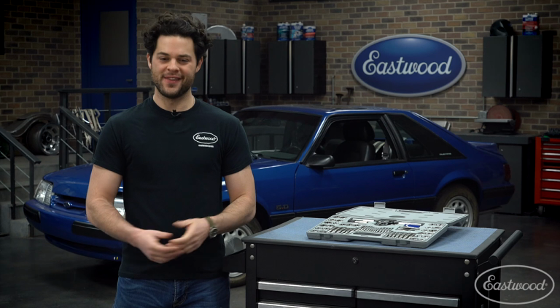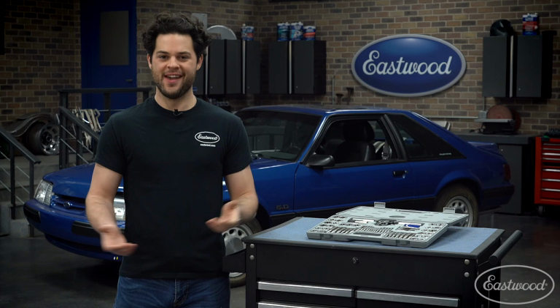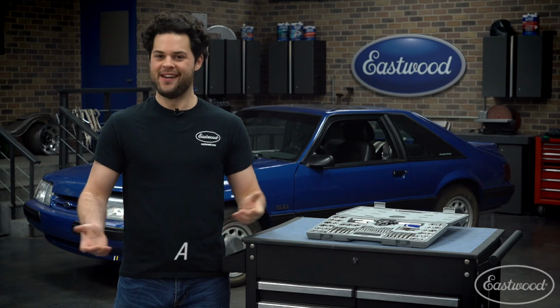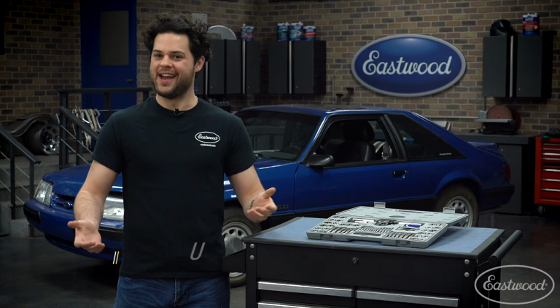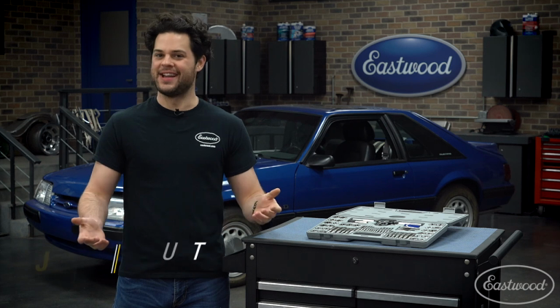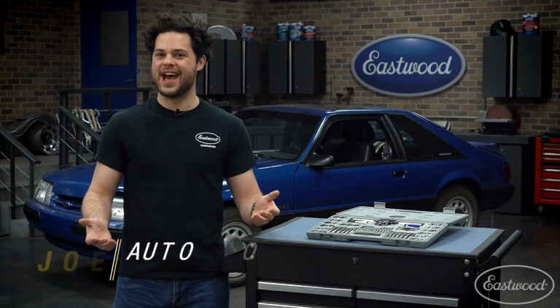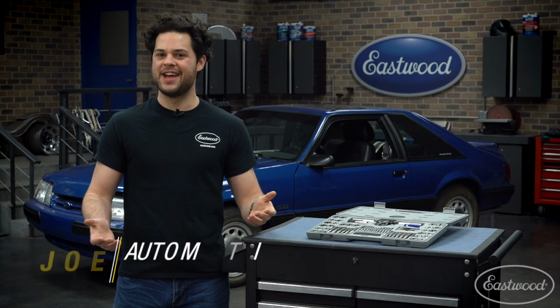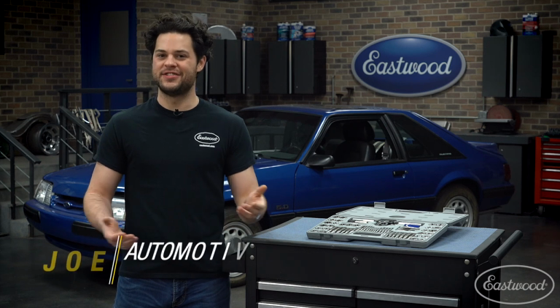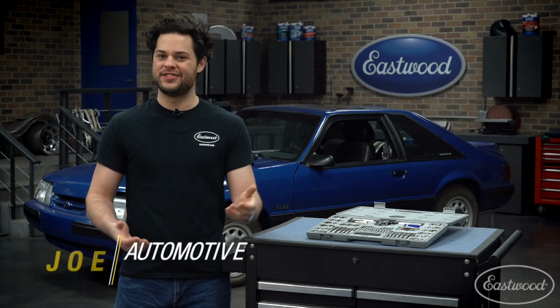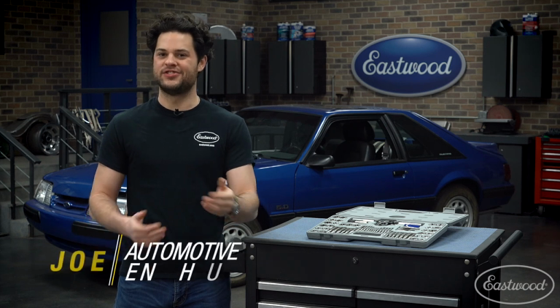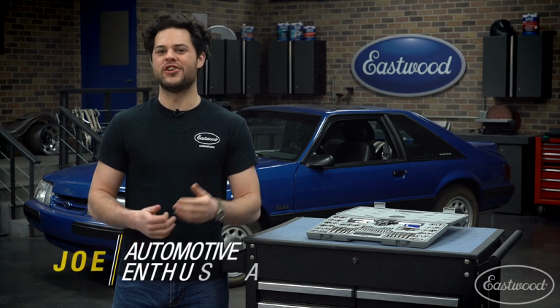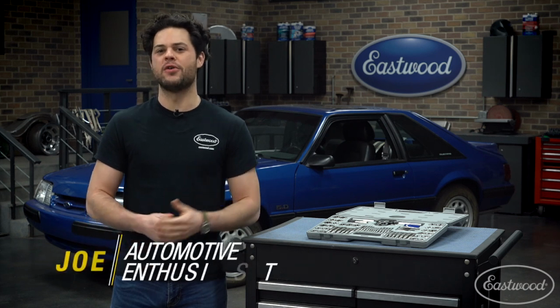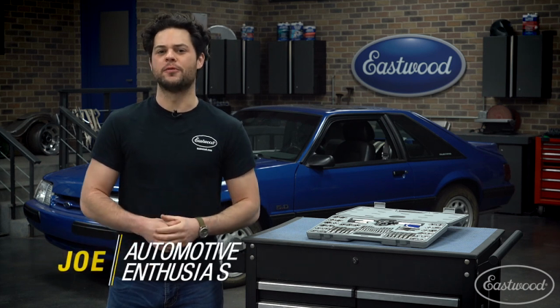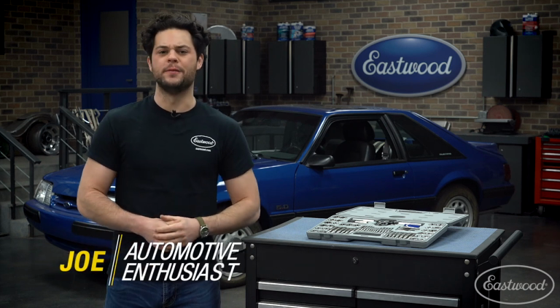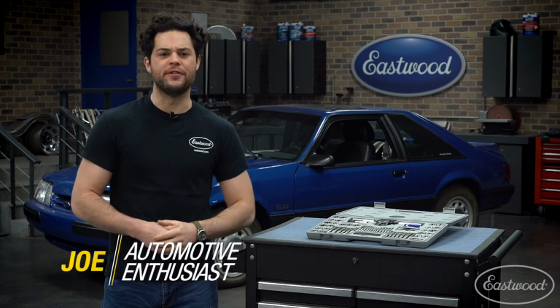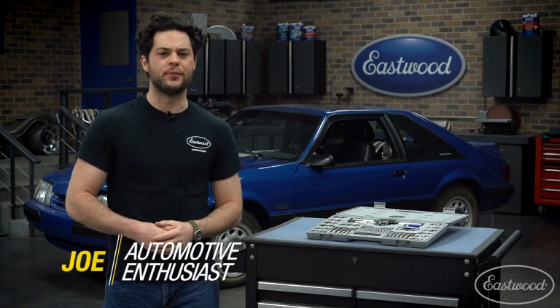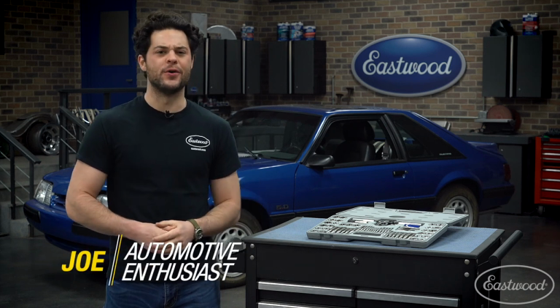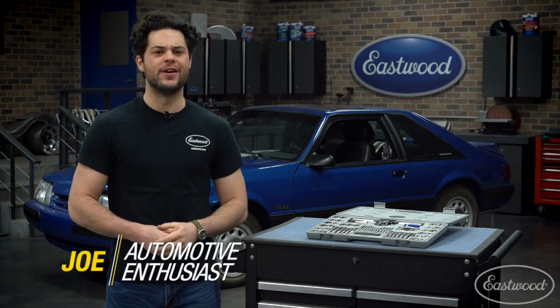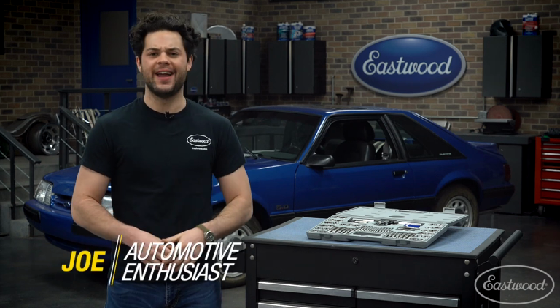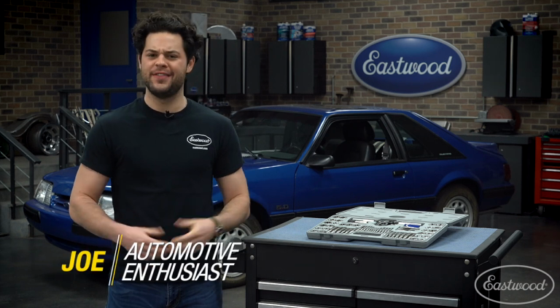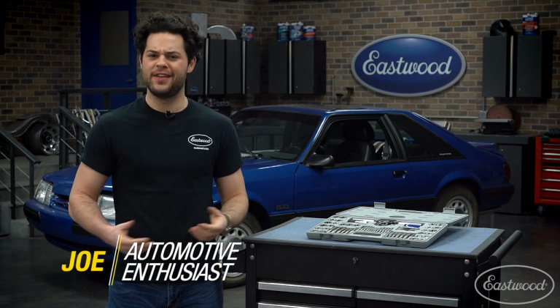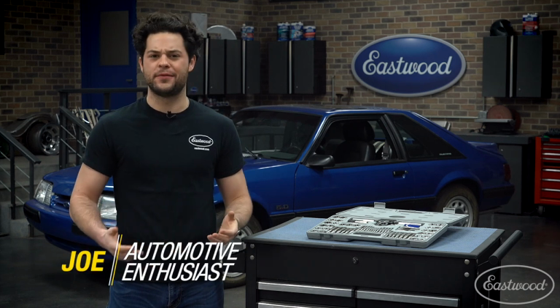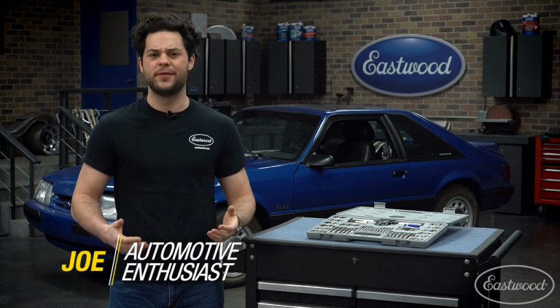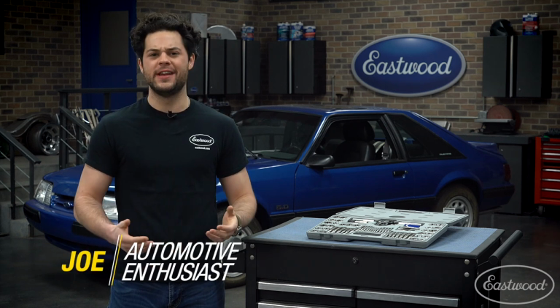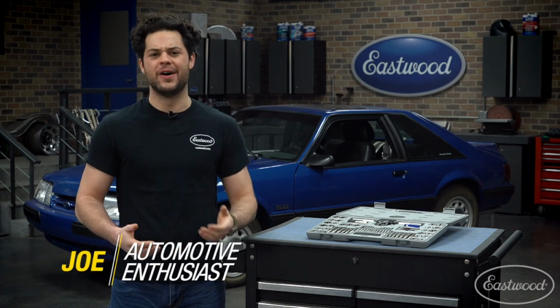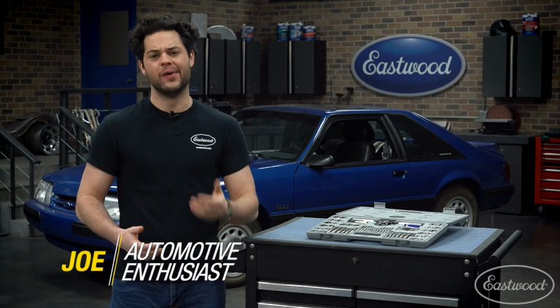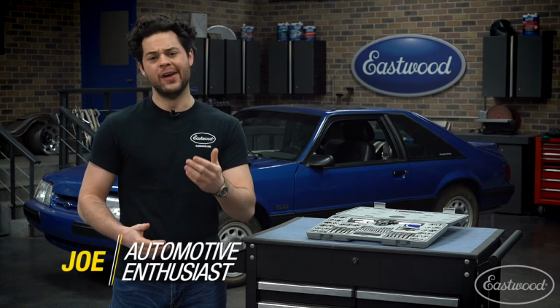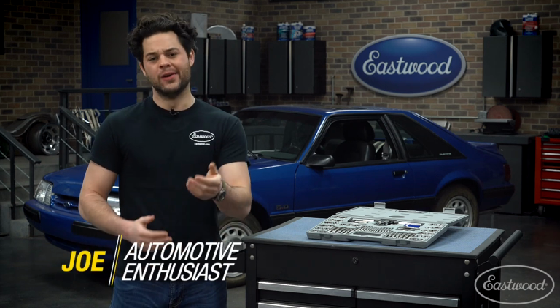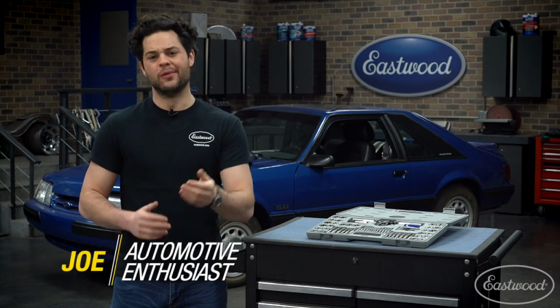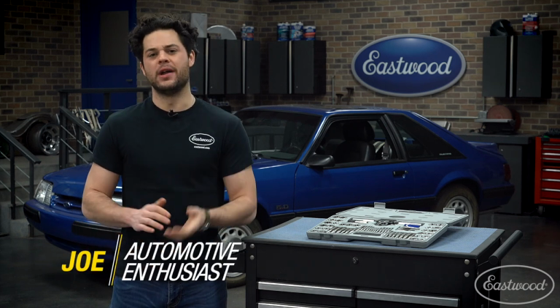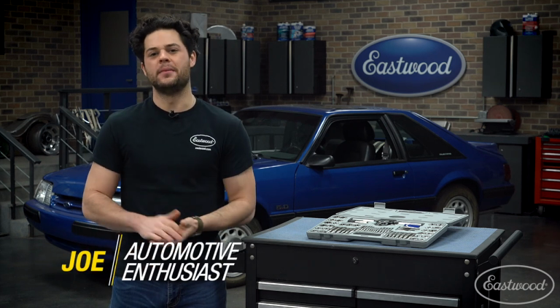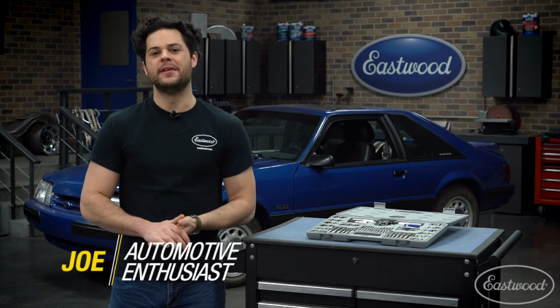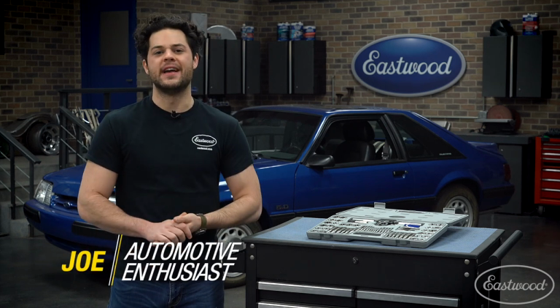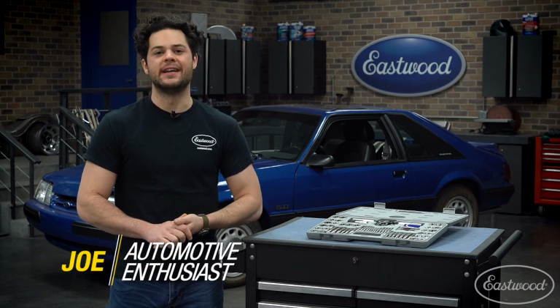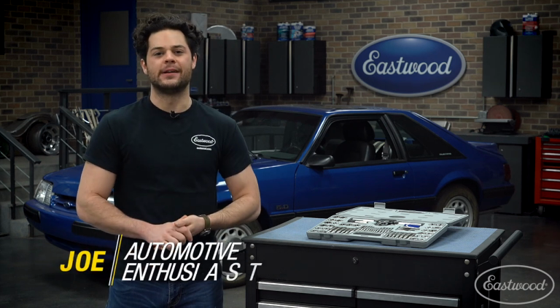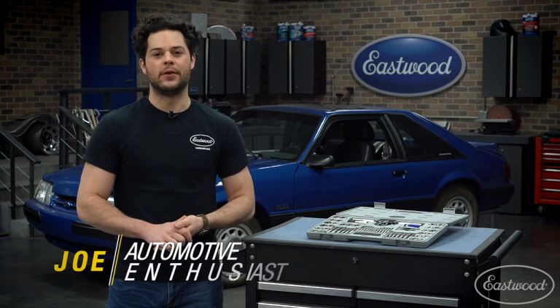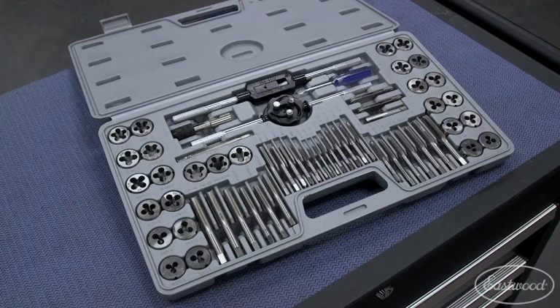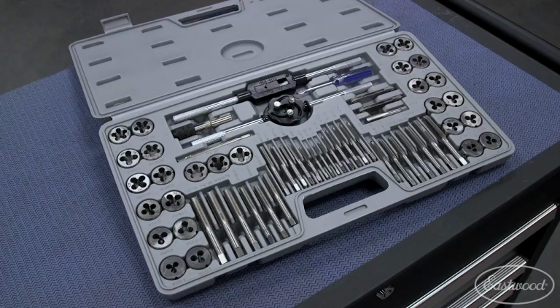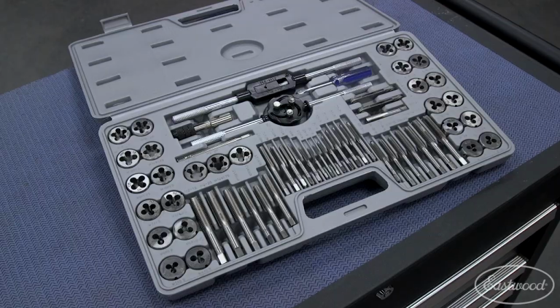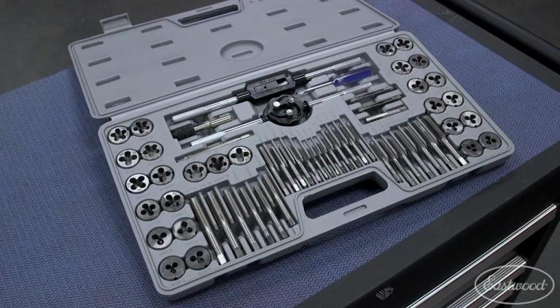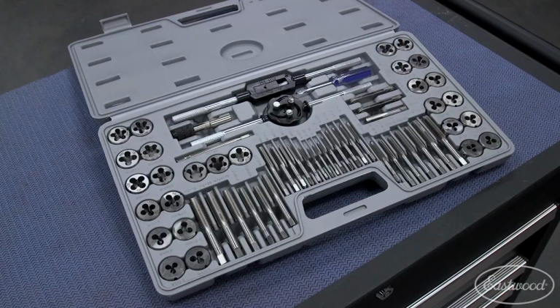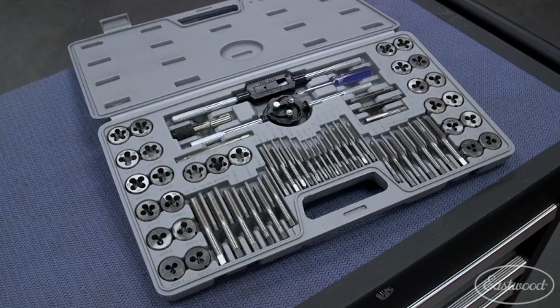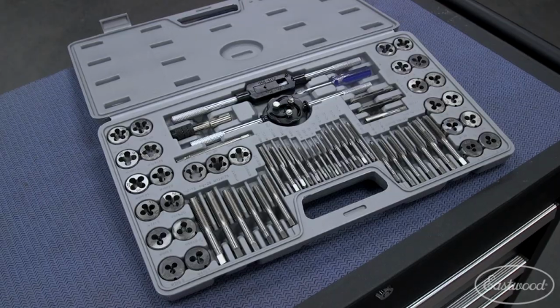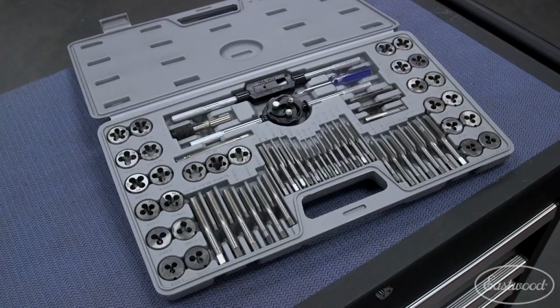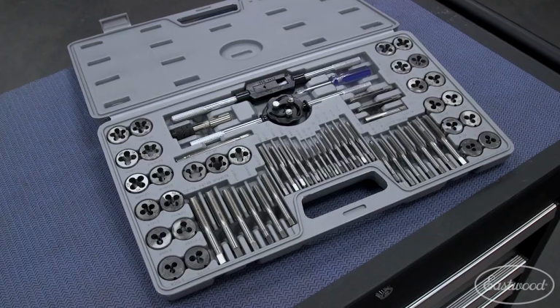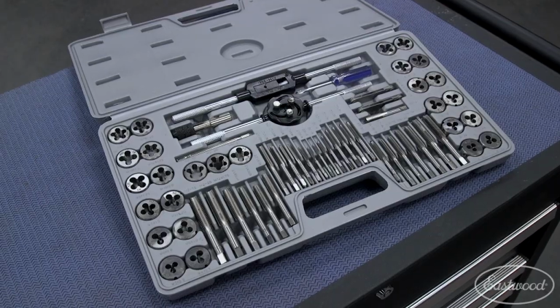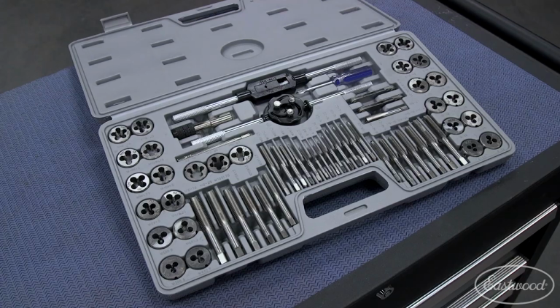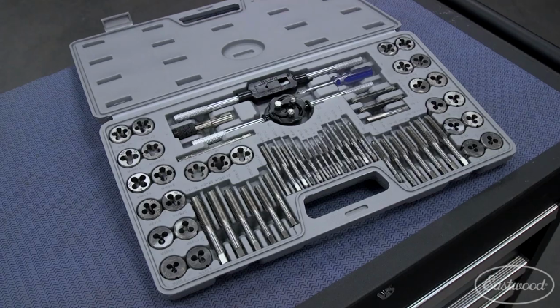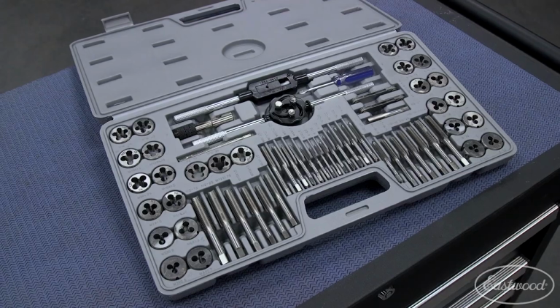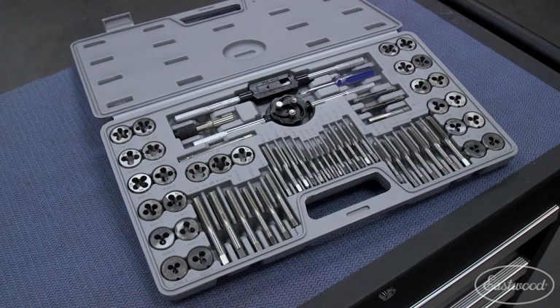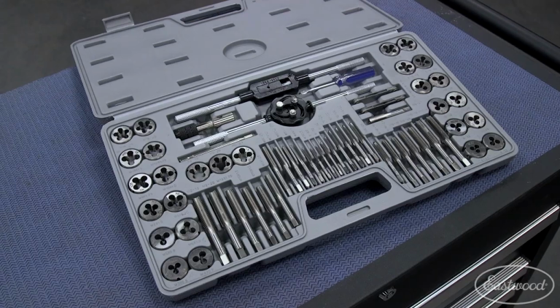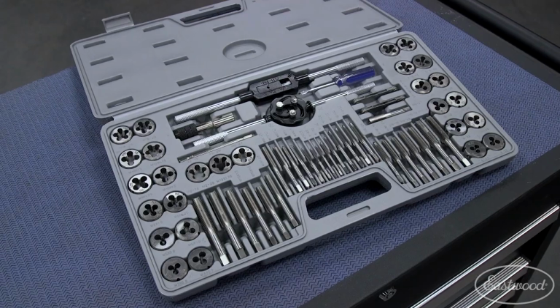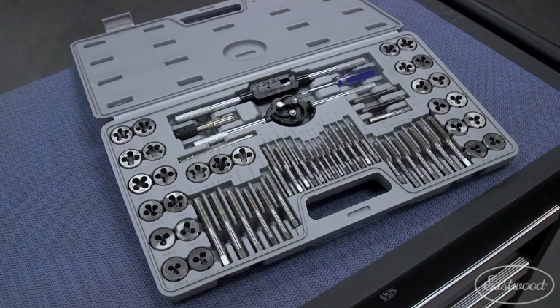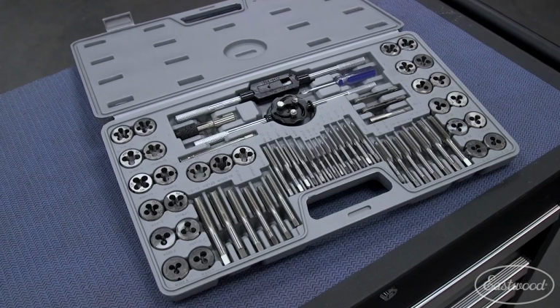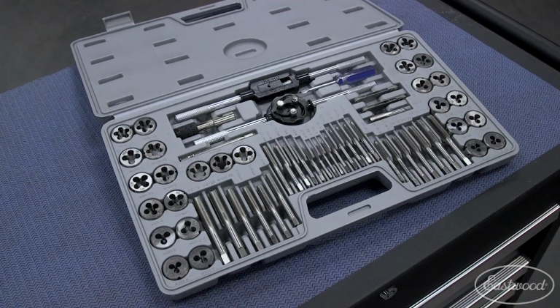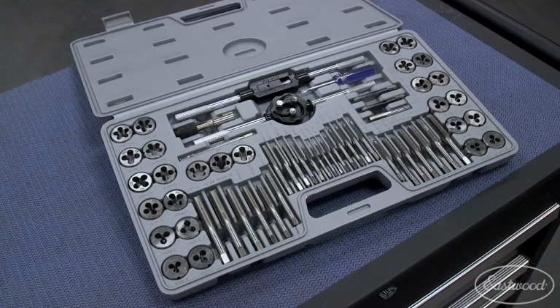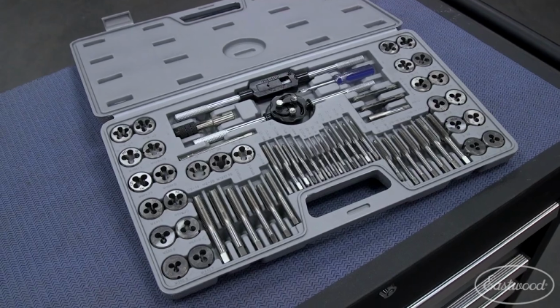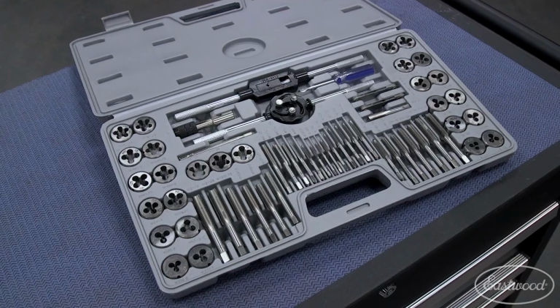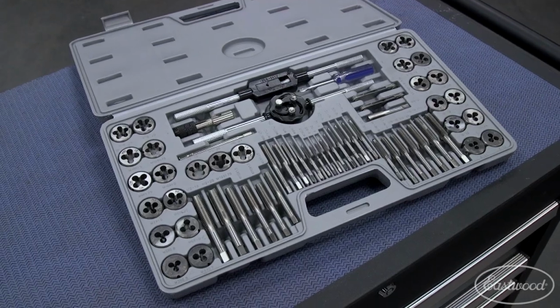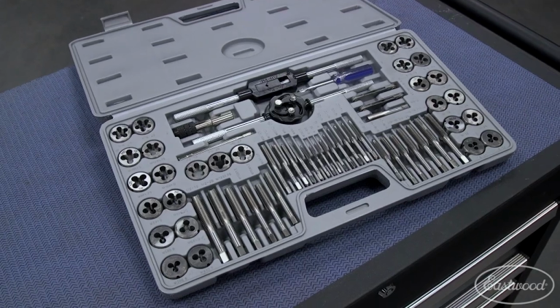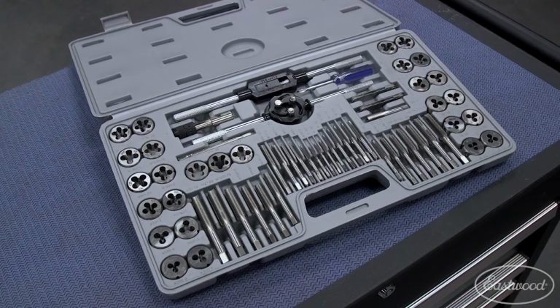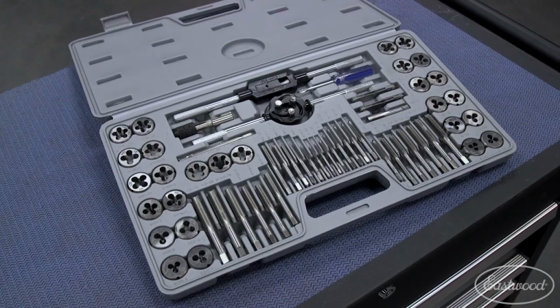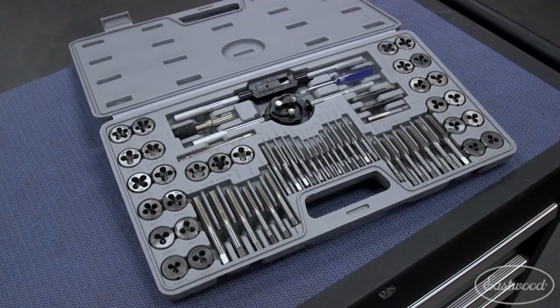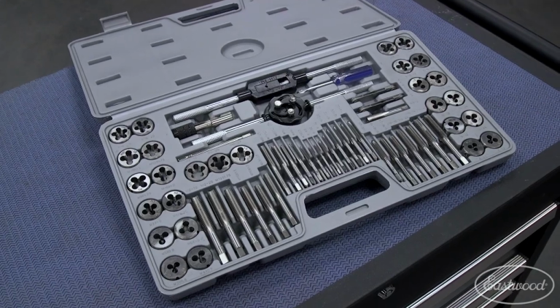Hey guys, it's Joe from Eastwood. In this video, we're going to be taking a closer look at the Eastwood 60-piece tap and die set.